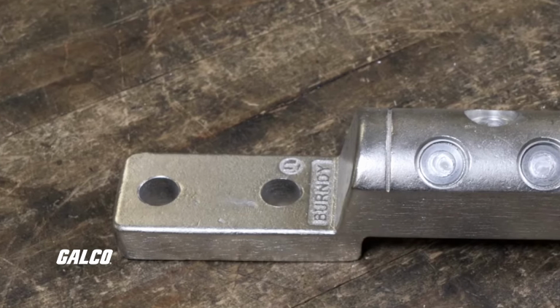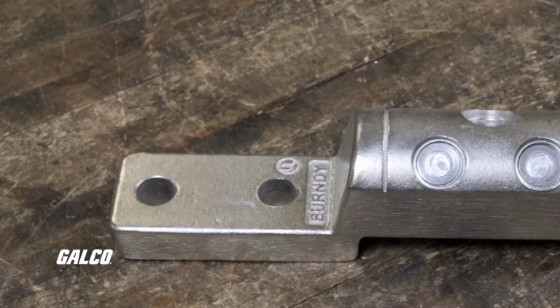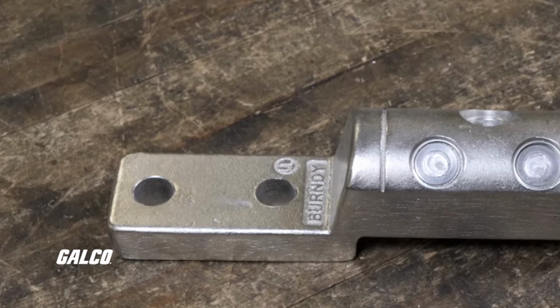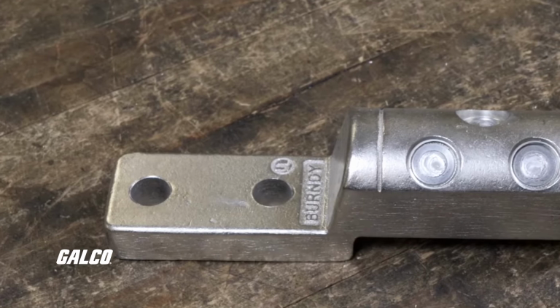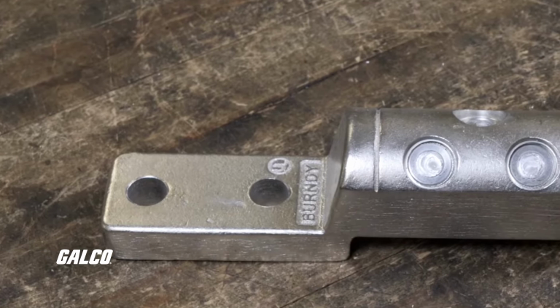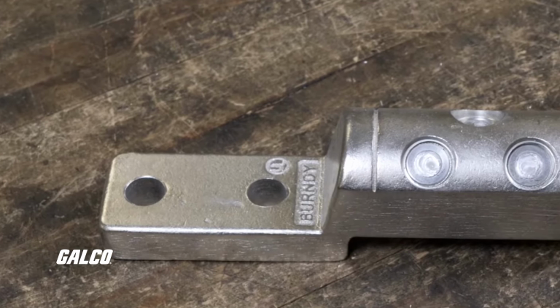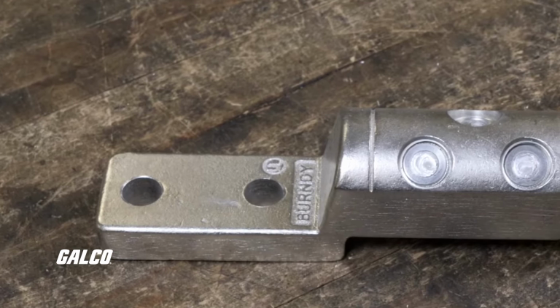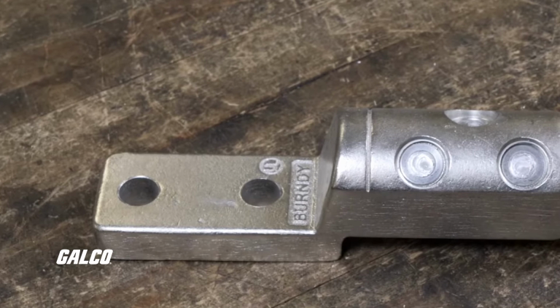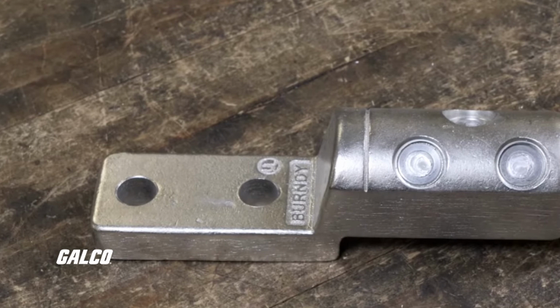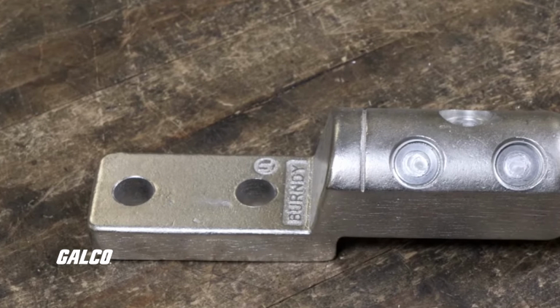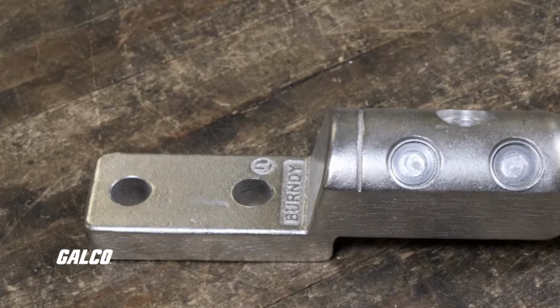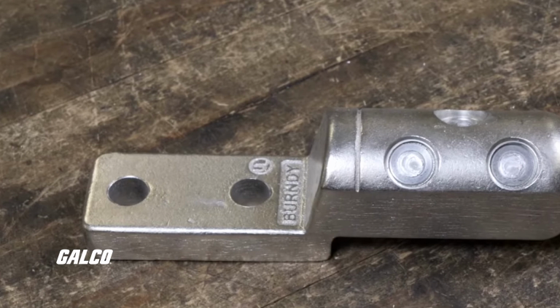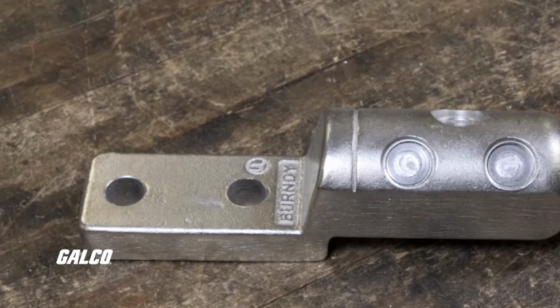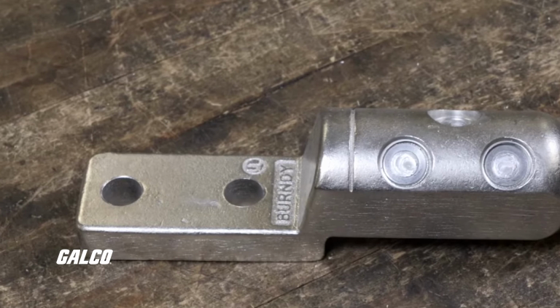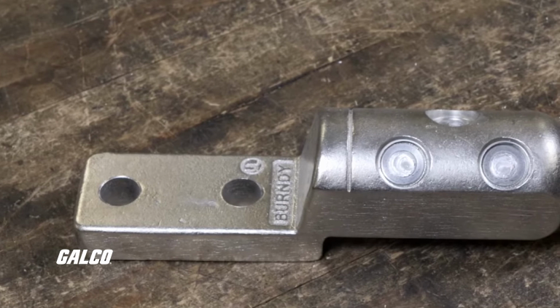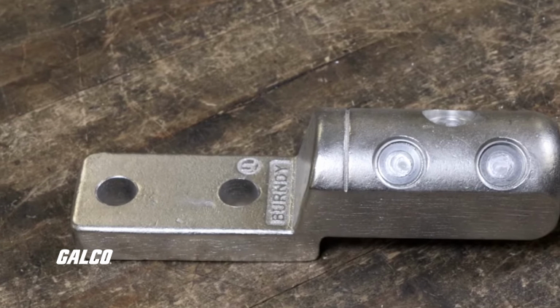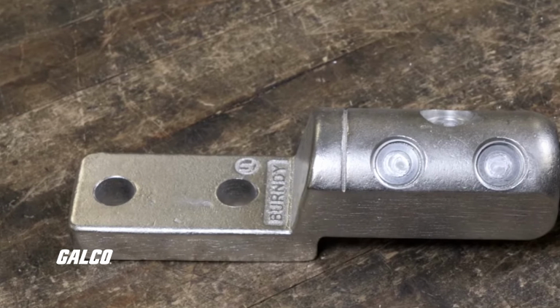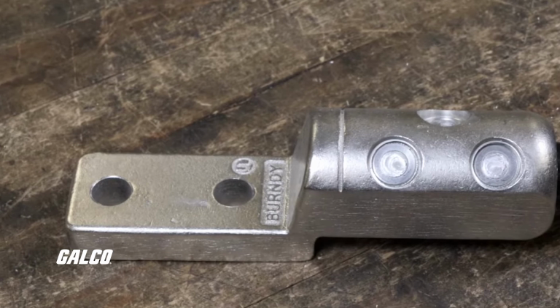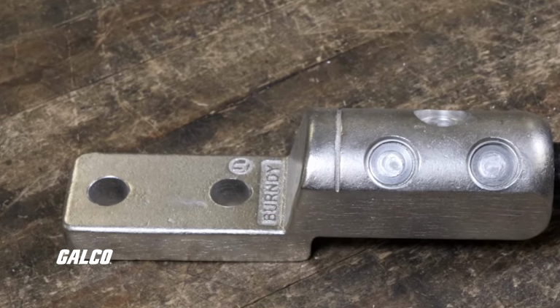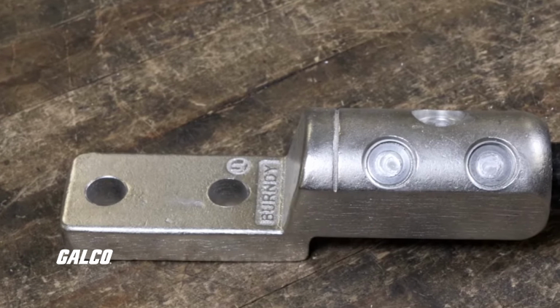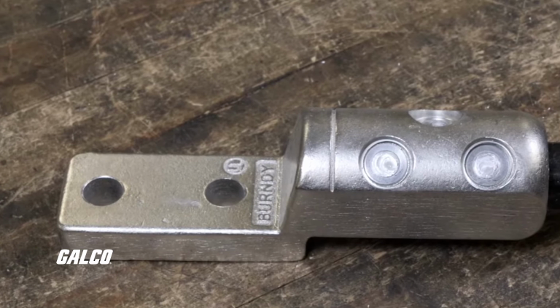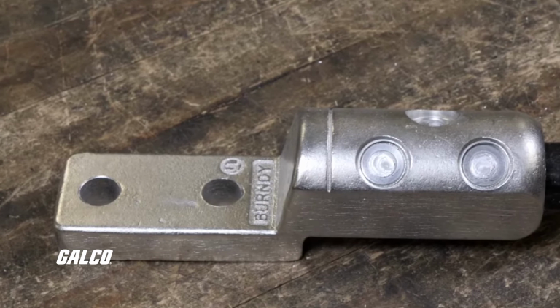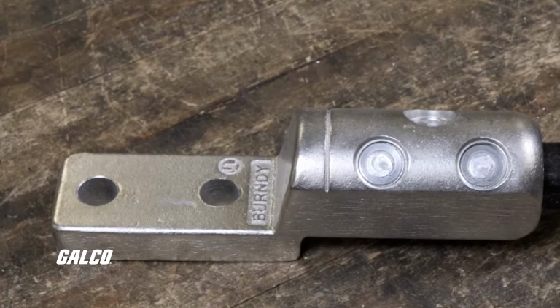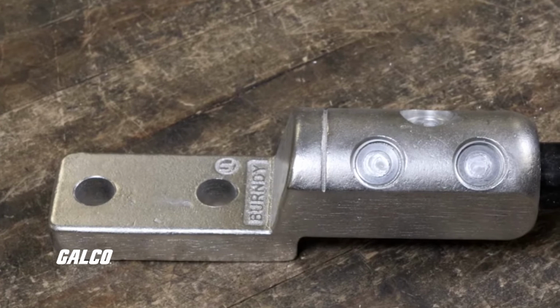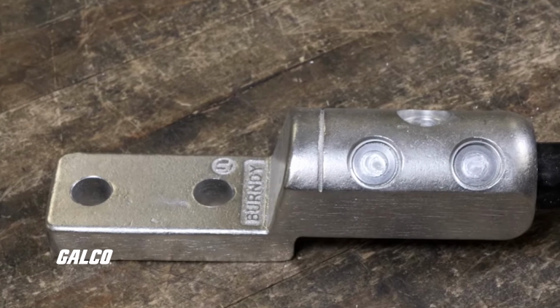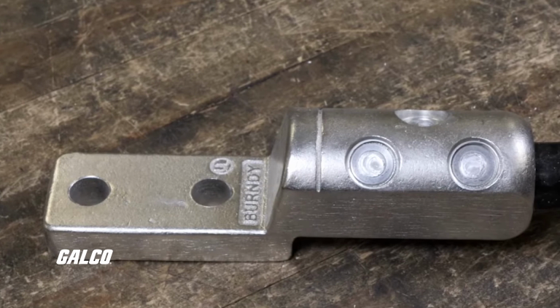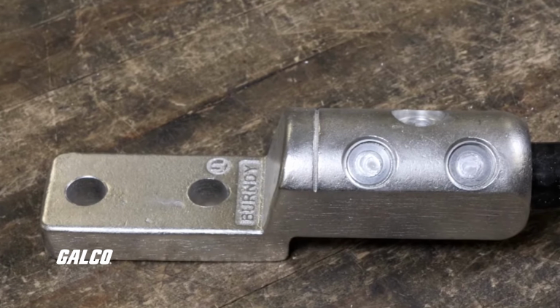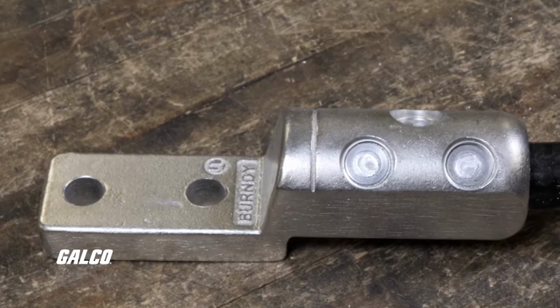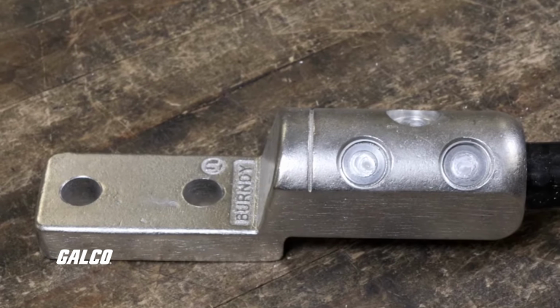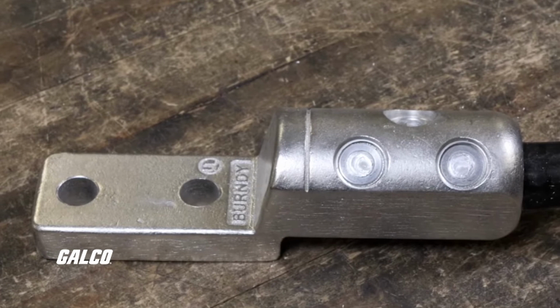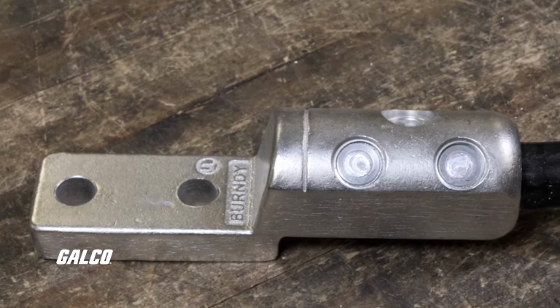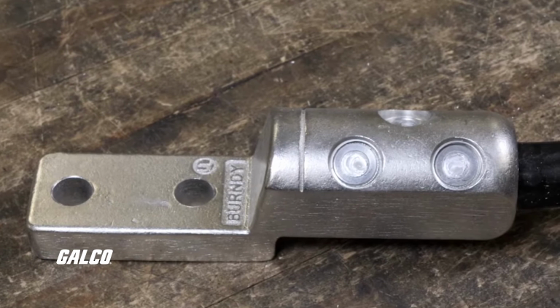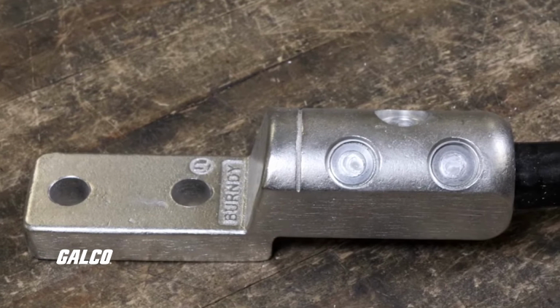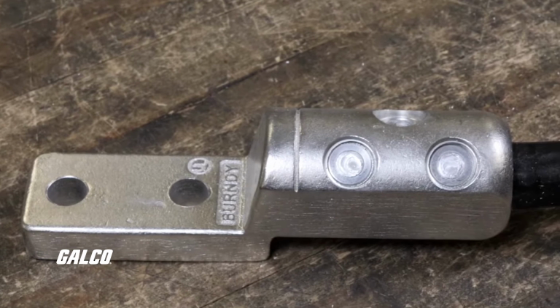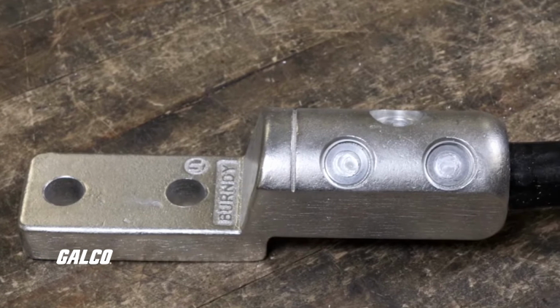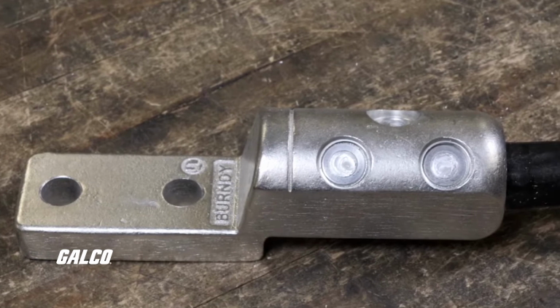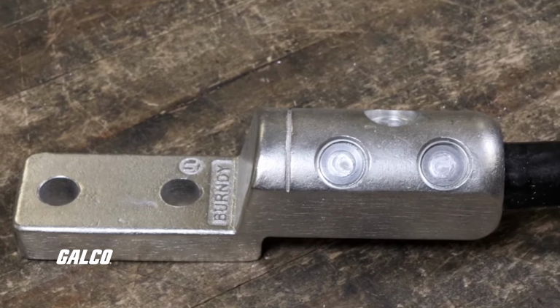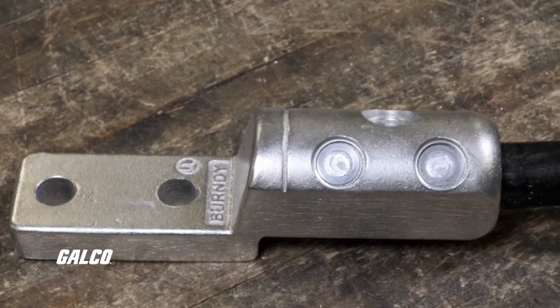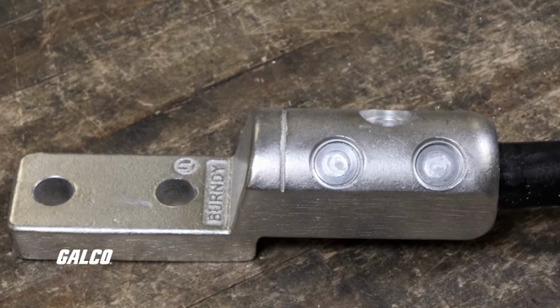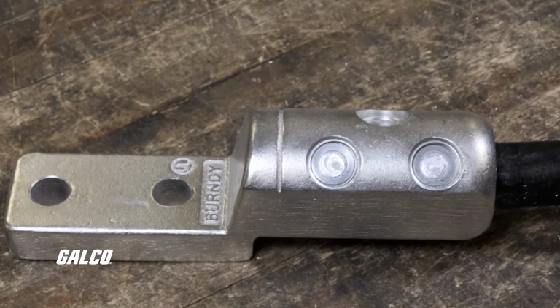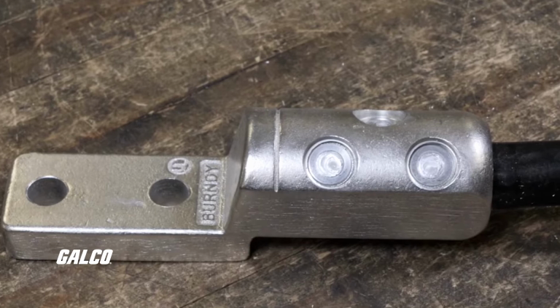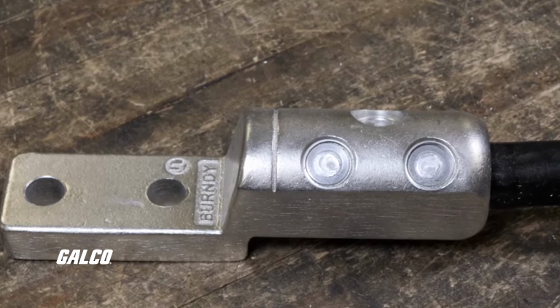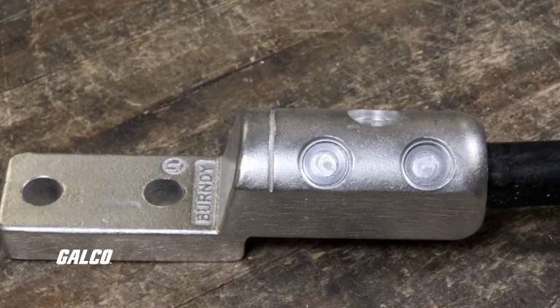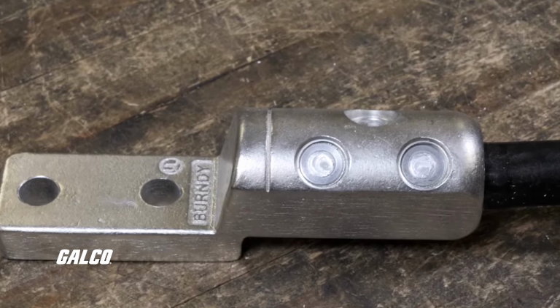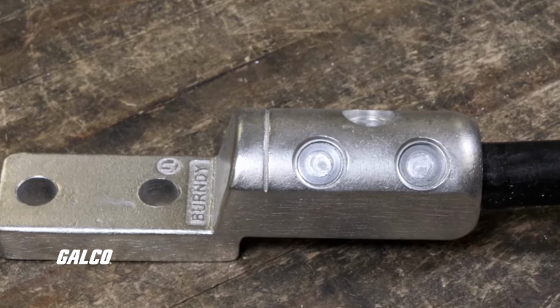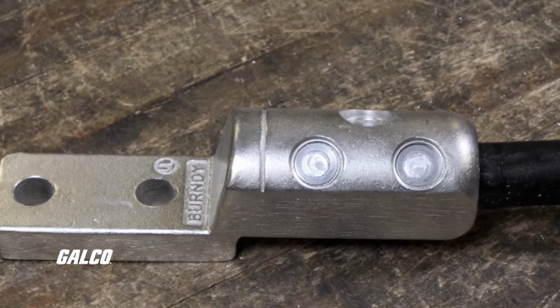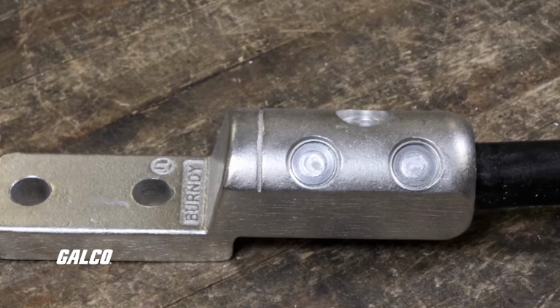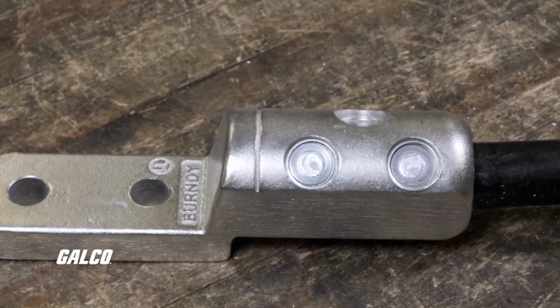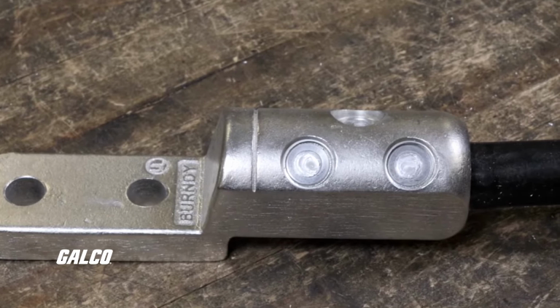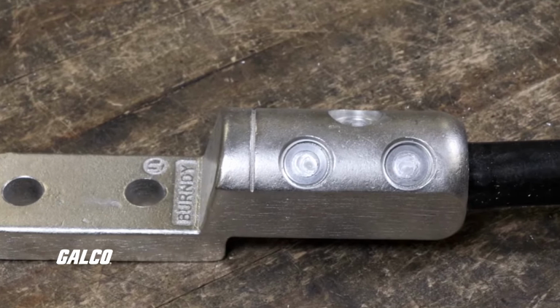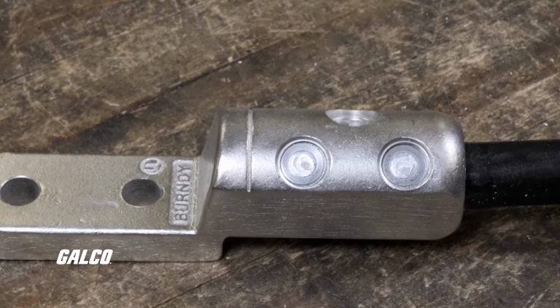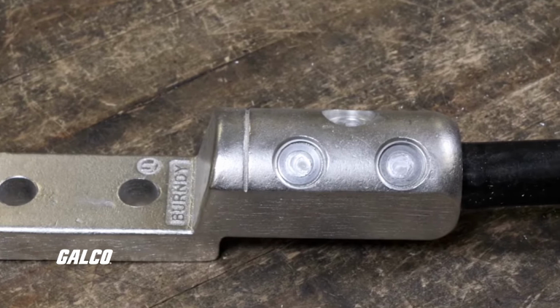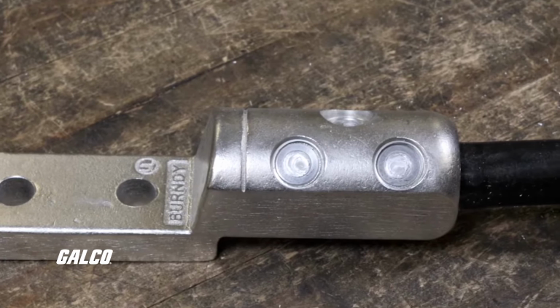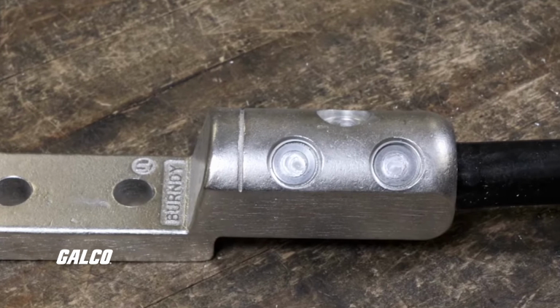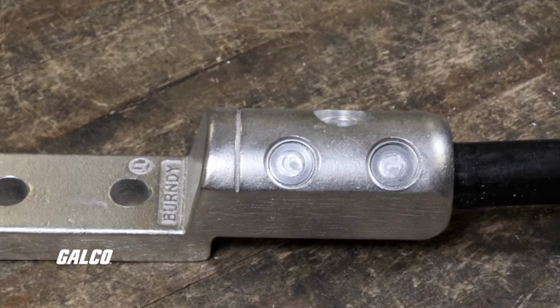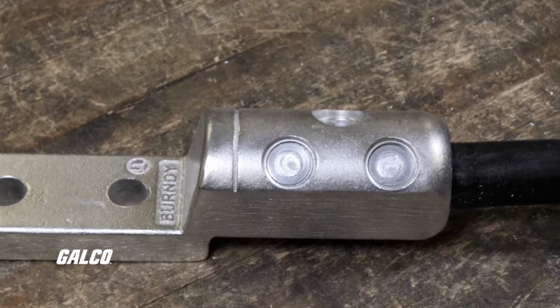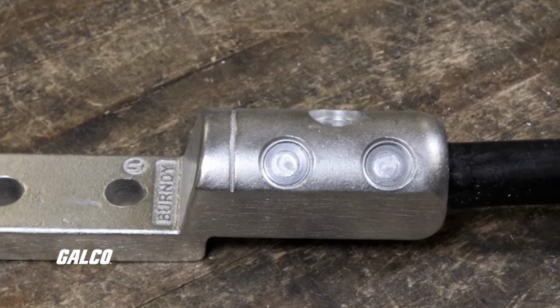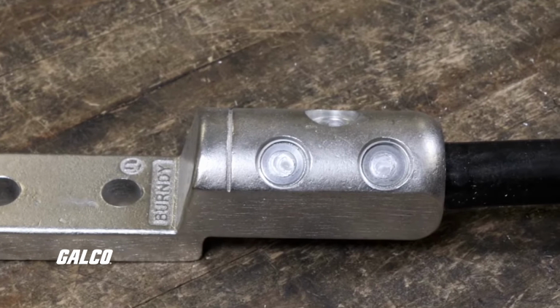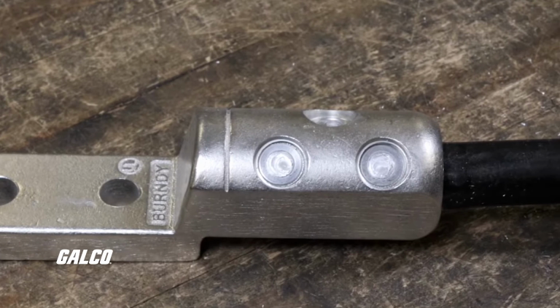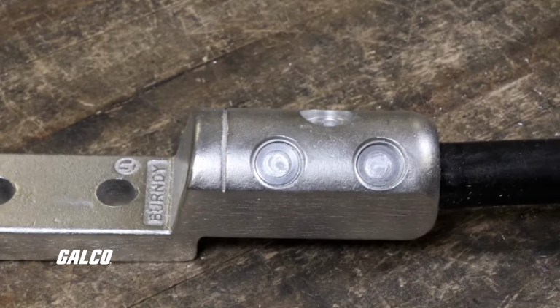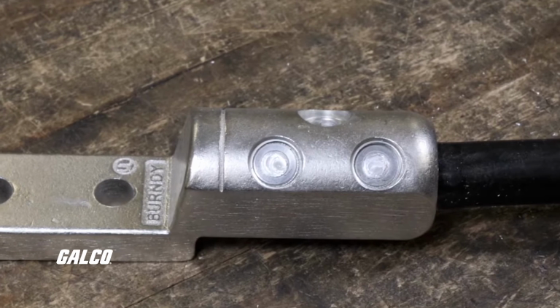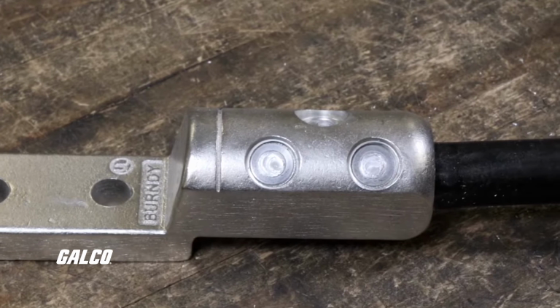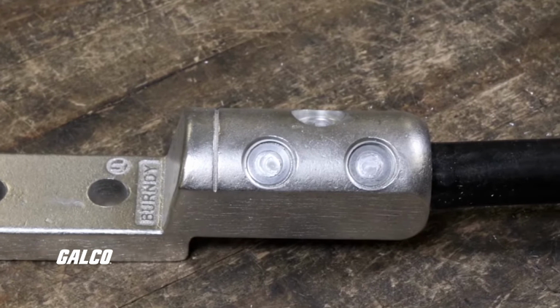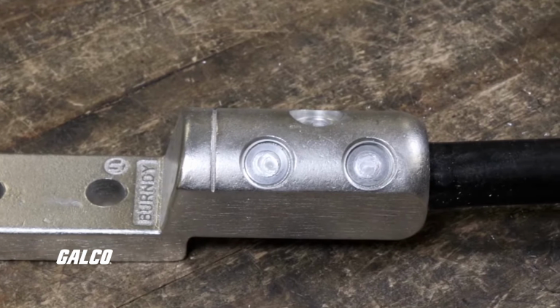With that, the cables should be secure and you have now successfully completed a shear bolt mechanical connector from Burndy.